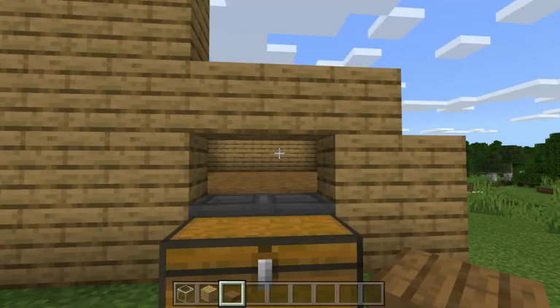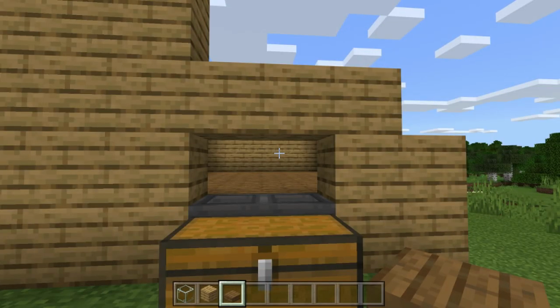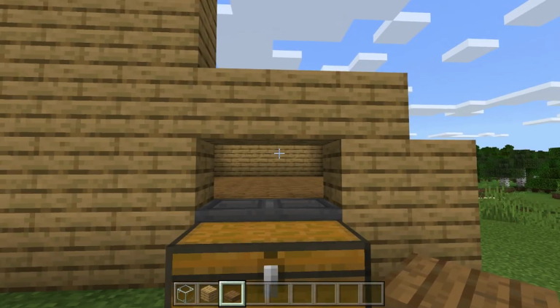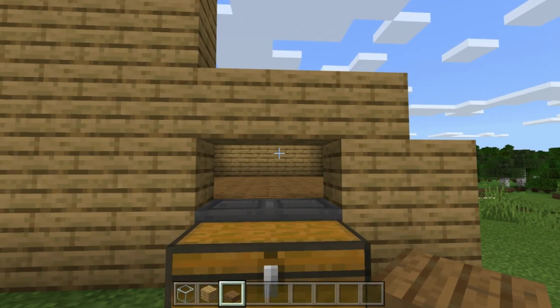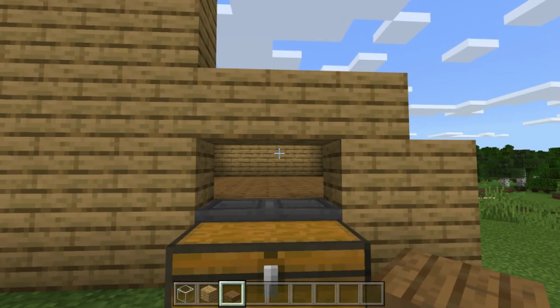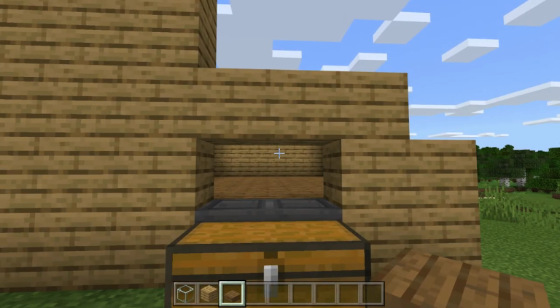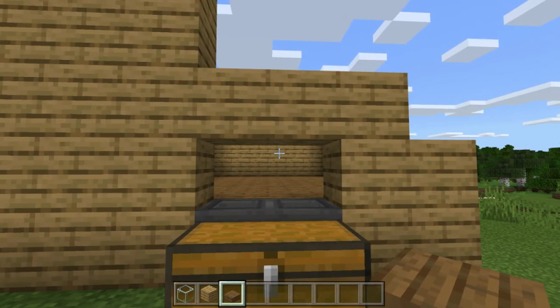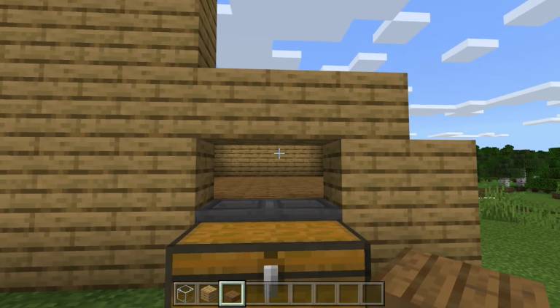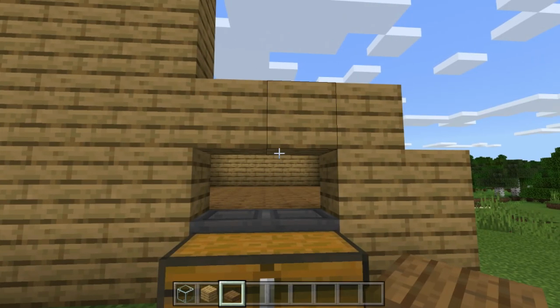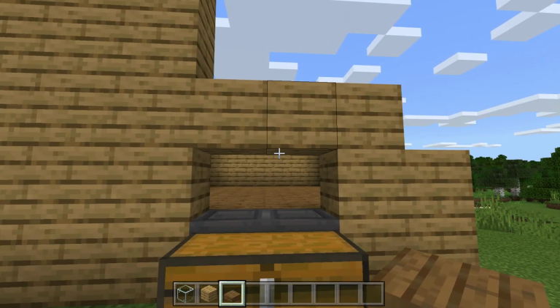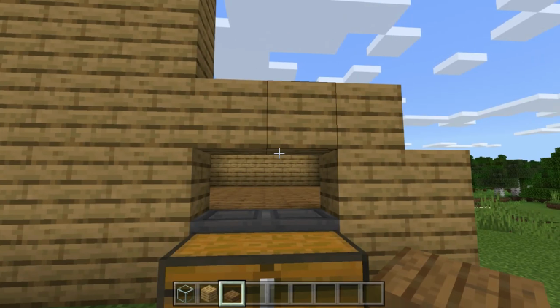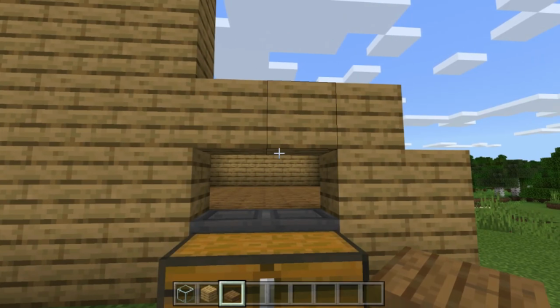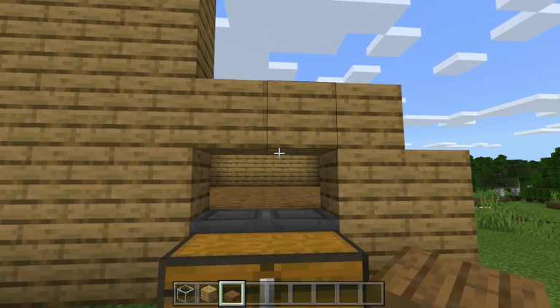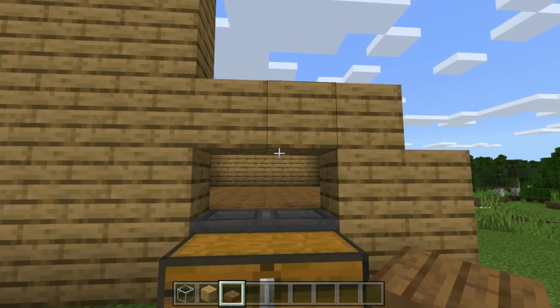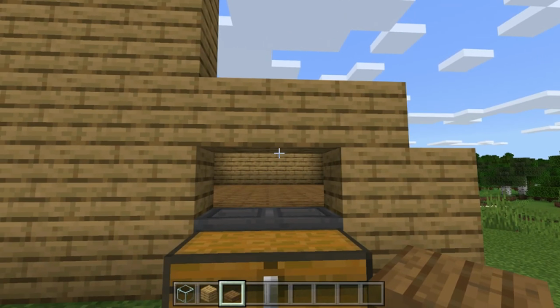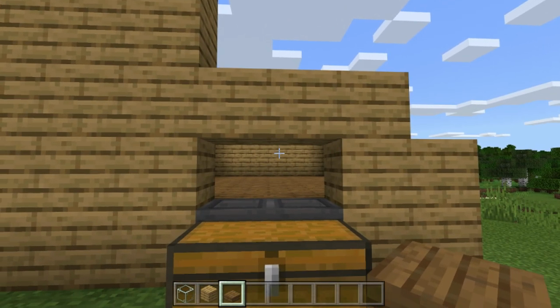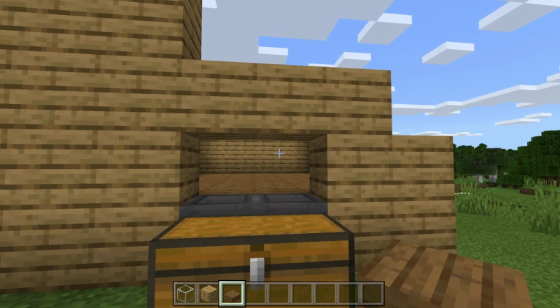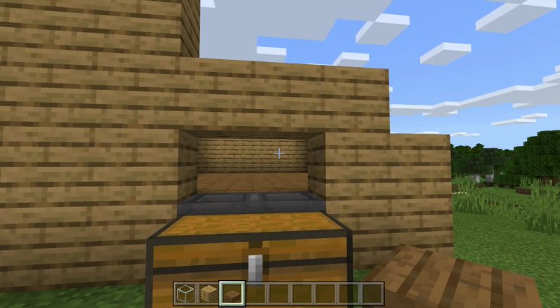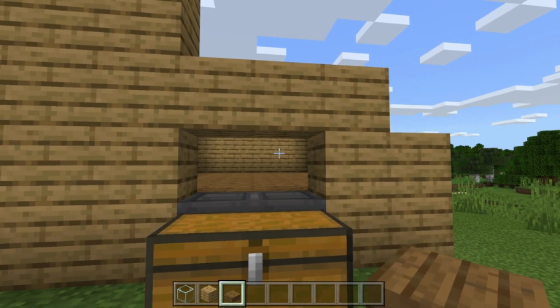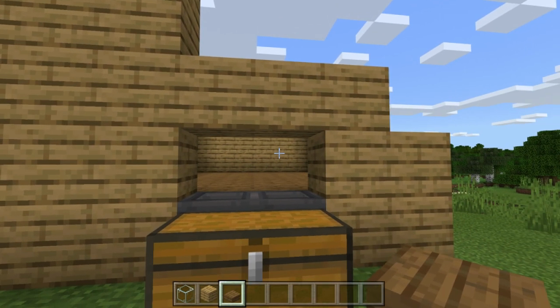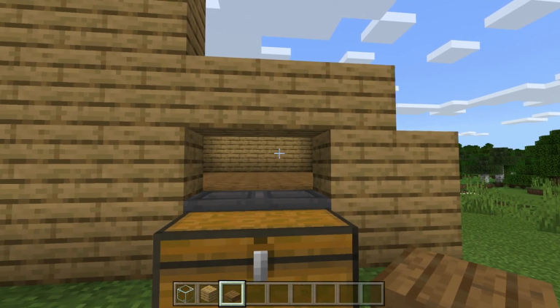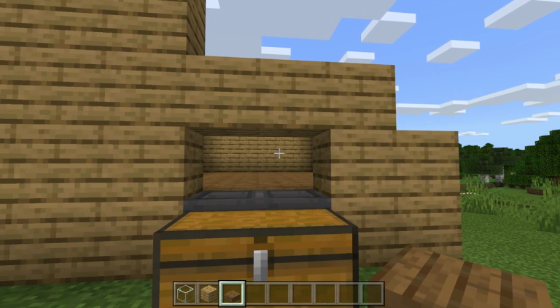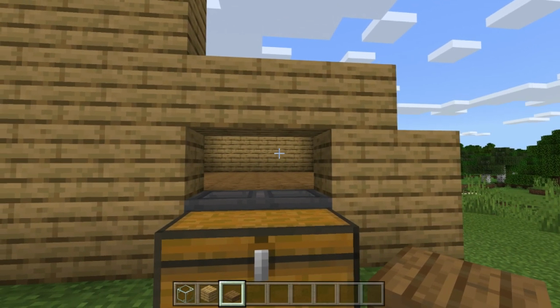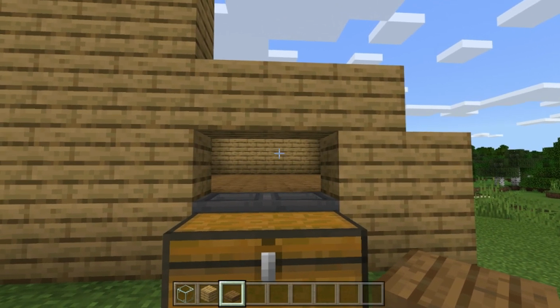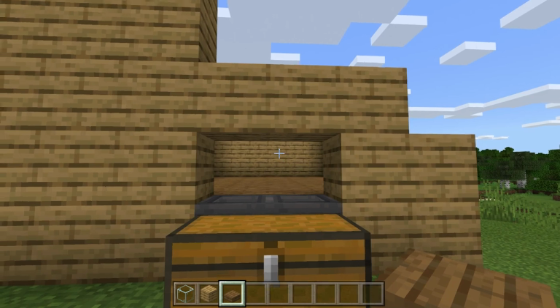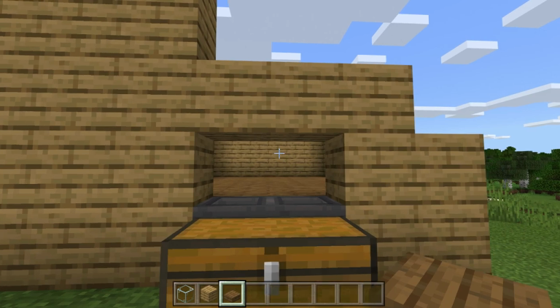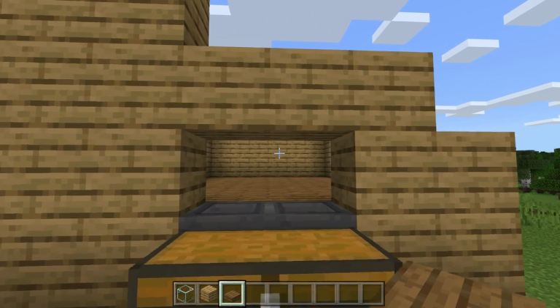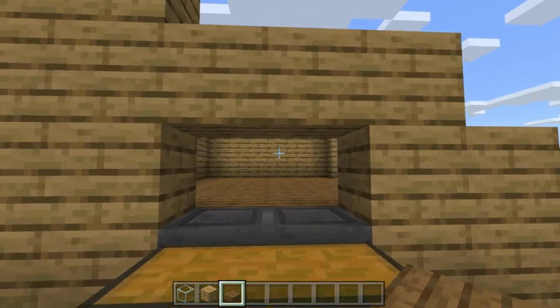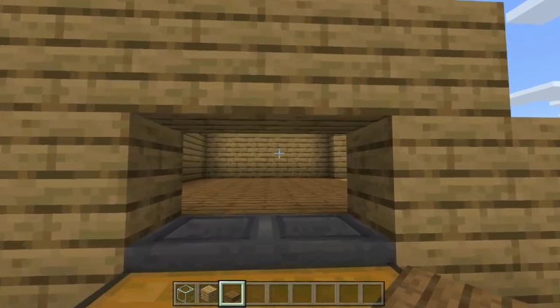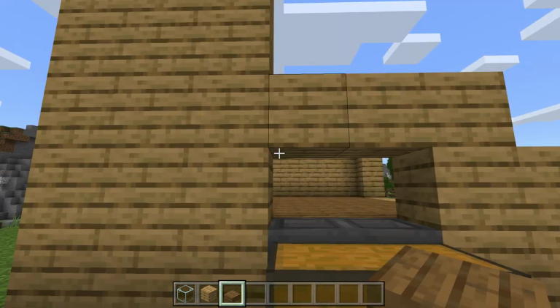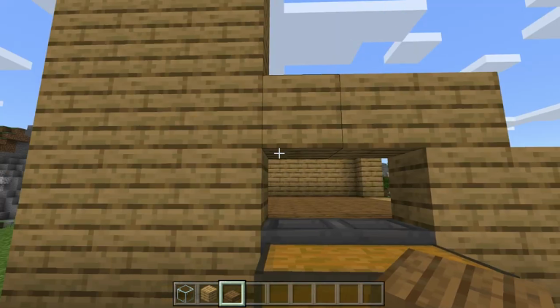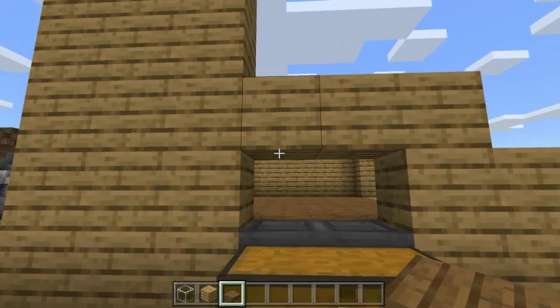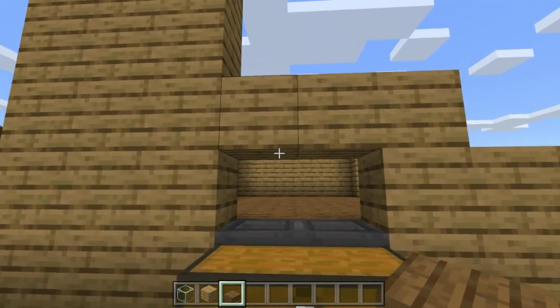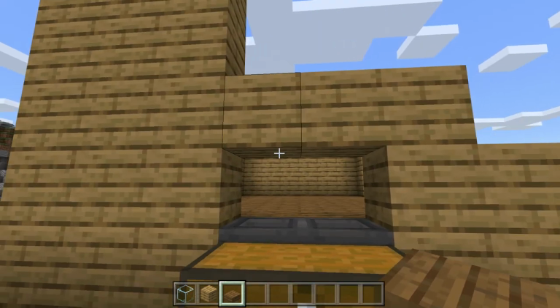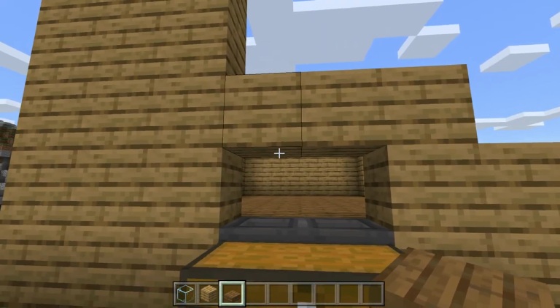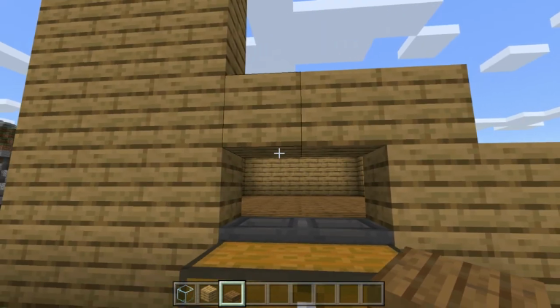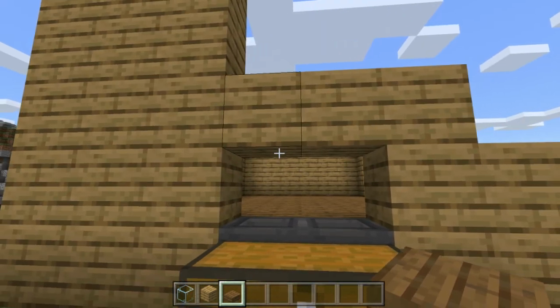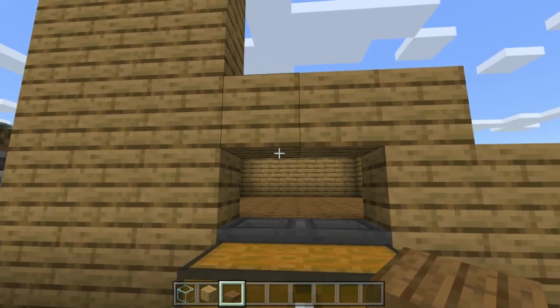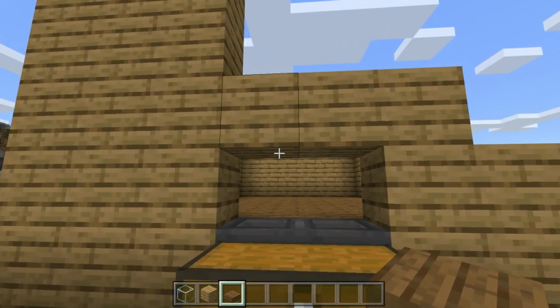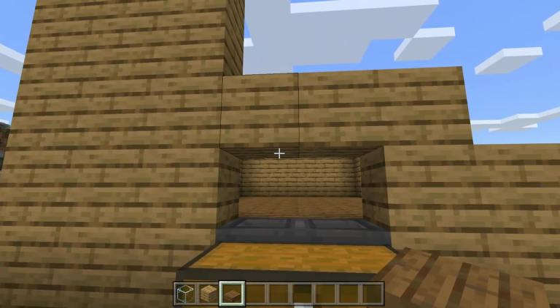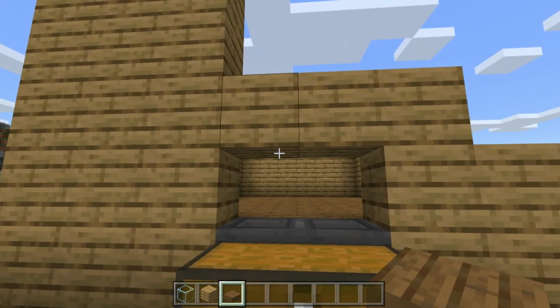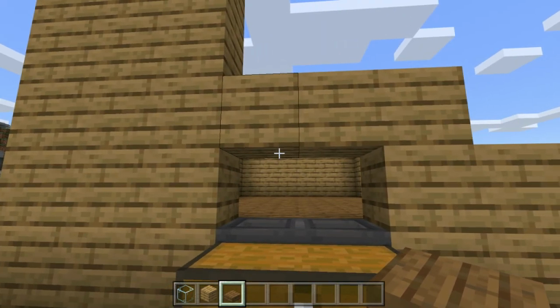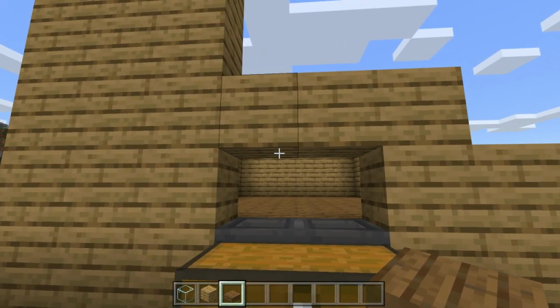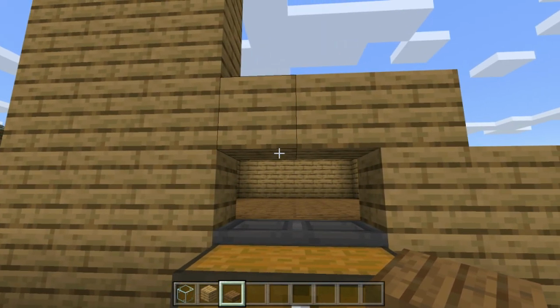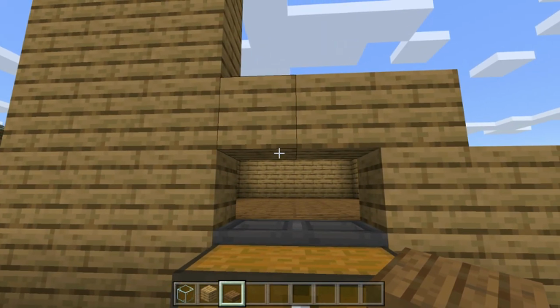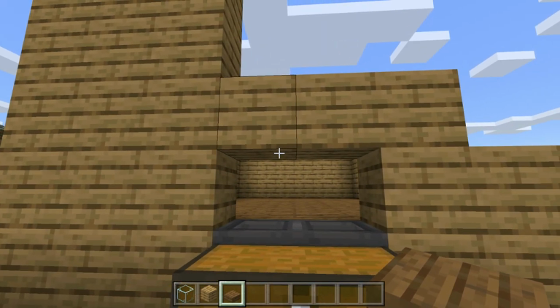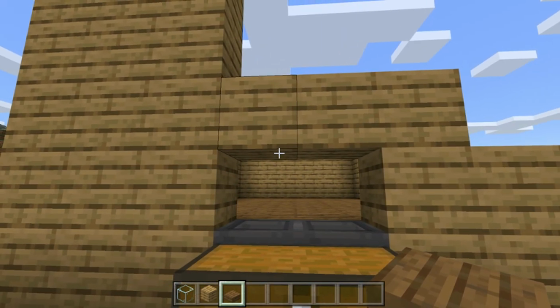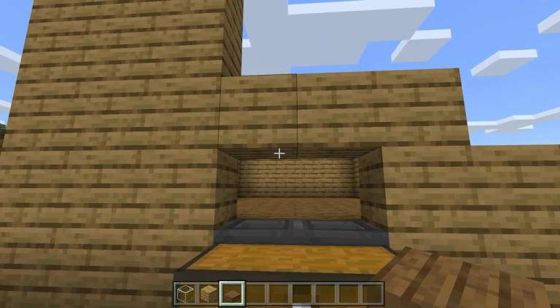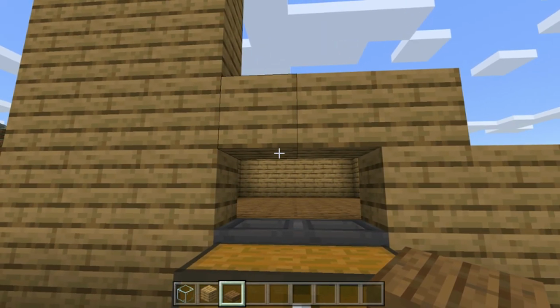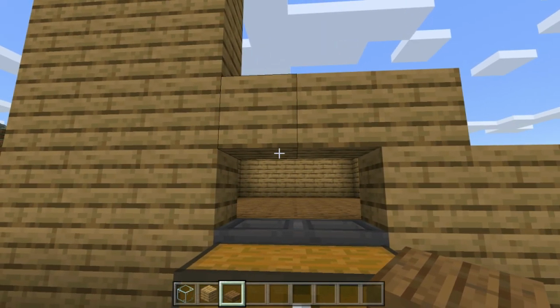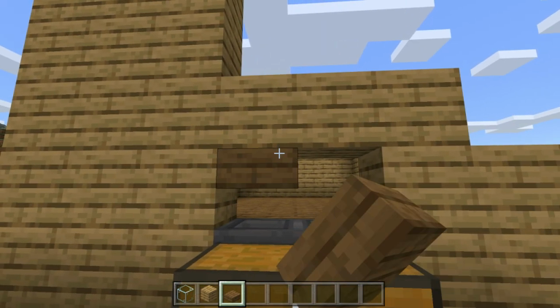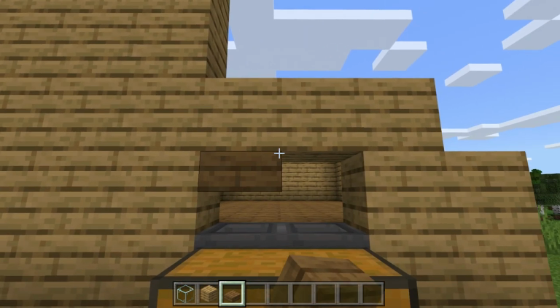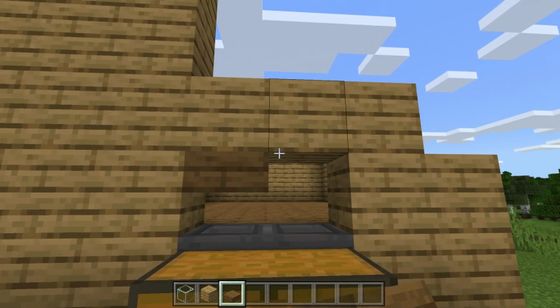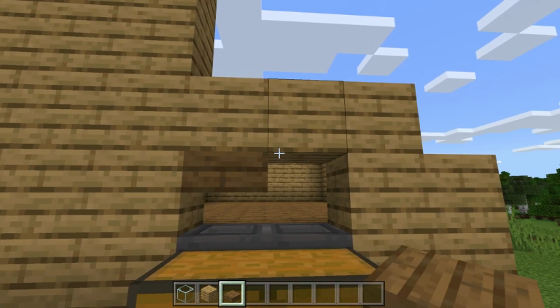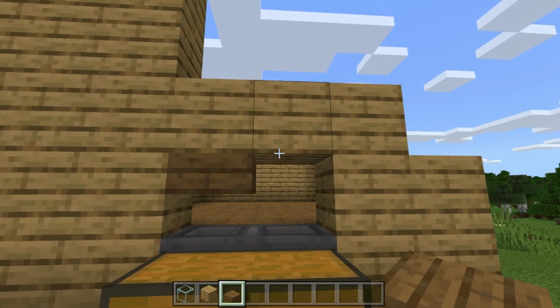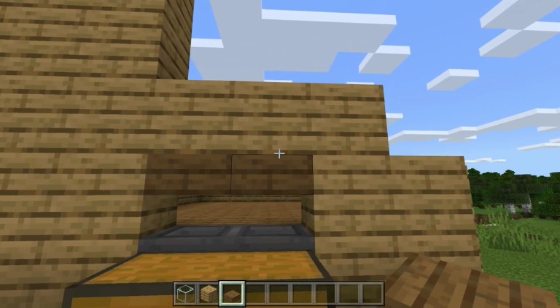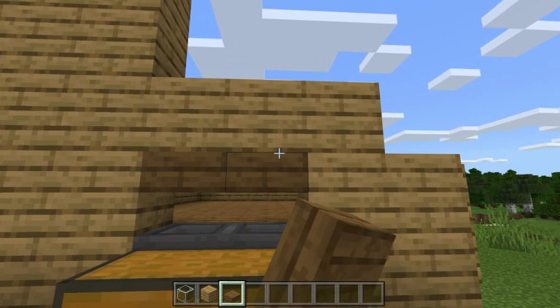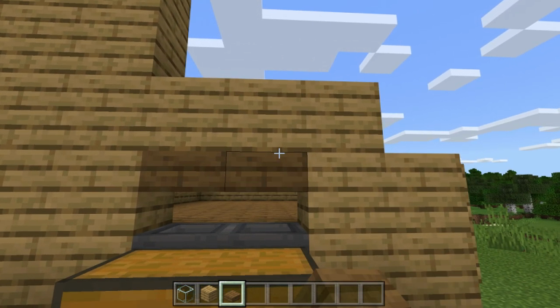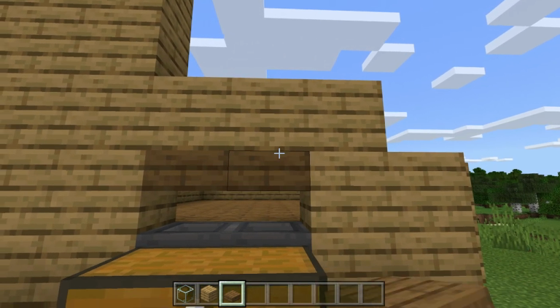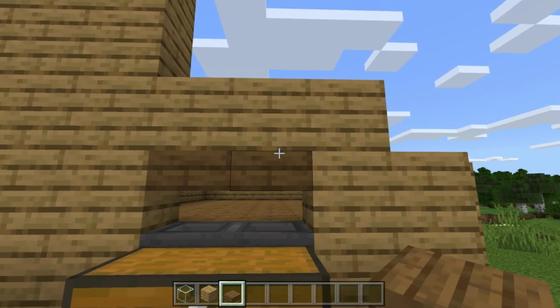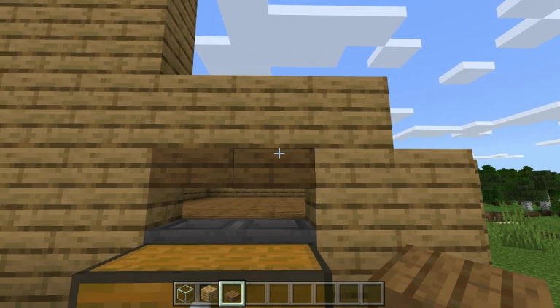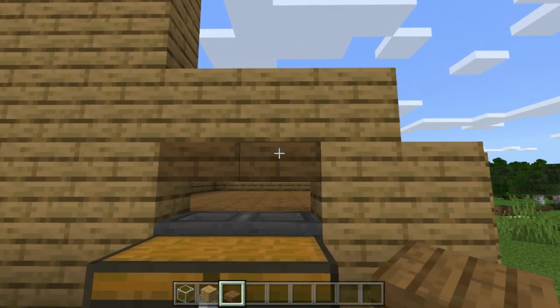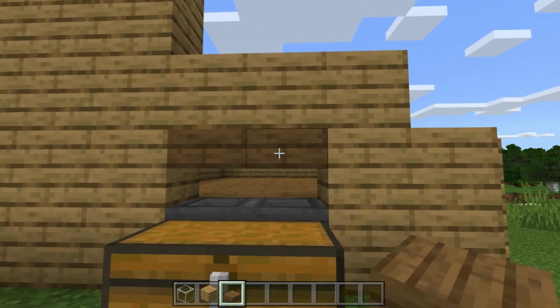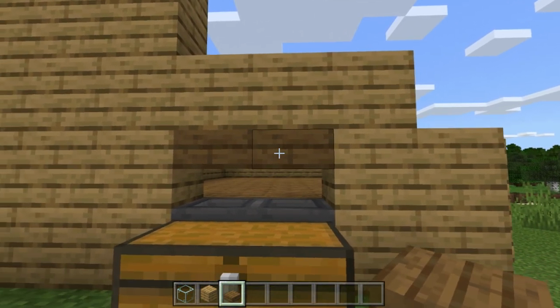Except, of course, right above your hoppers. You'll want half slabs on the top half of the block above your hoppers.